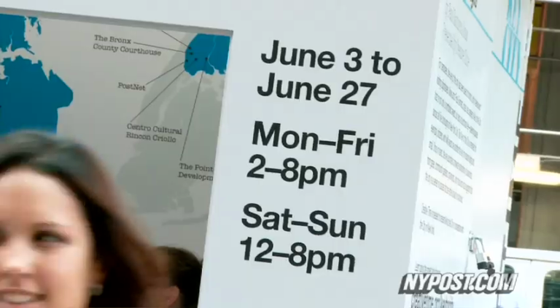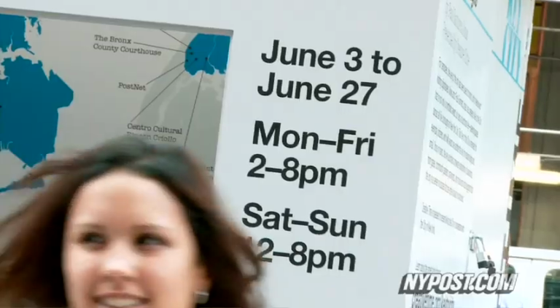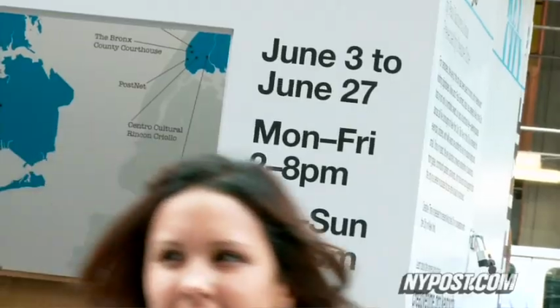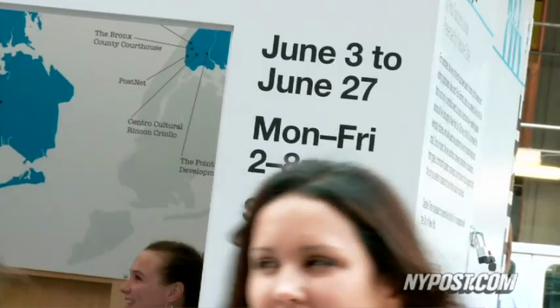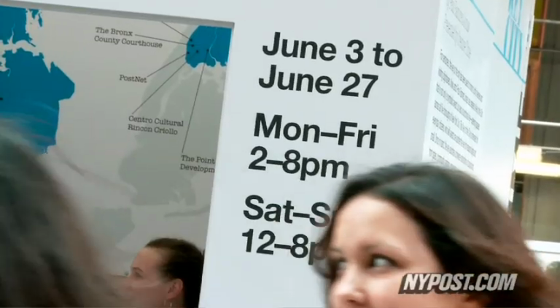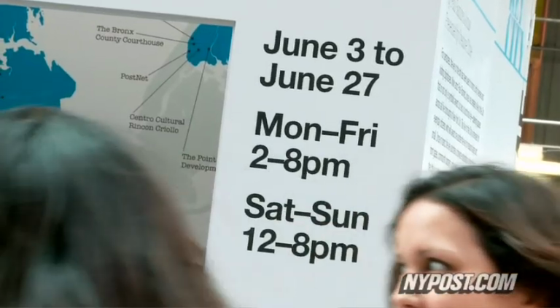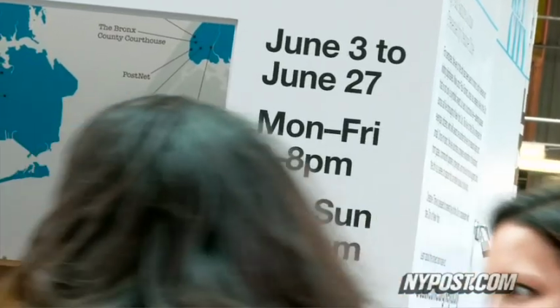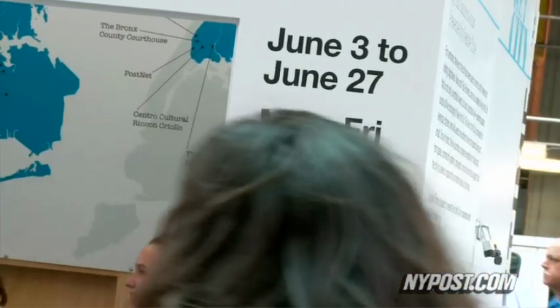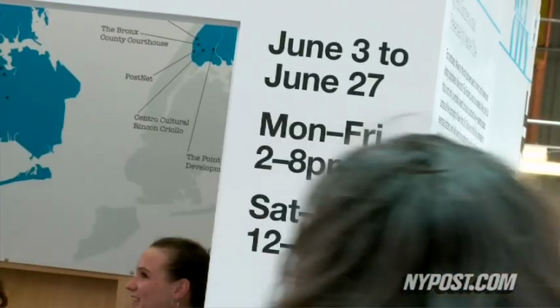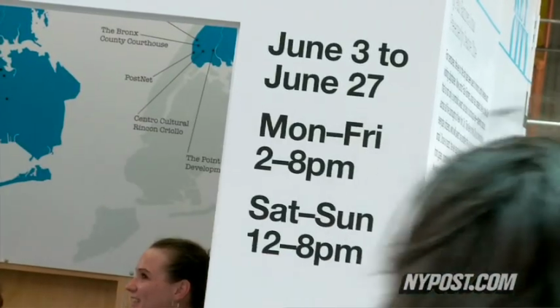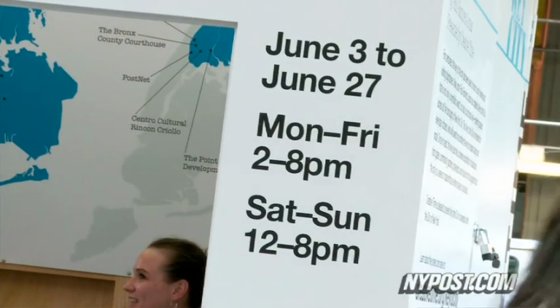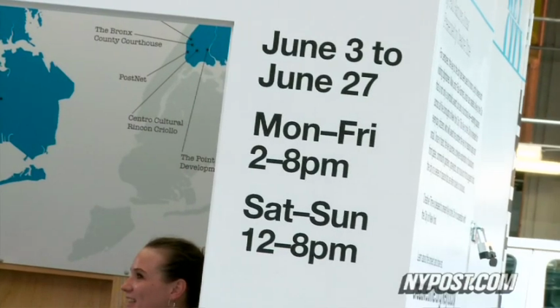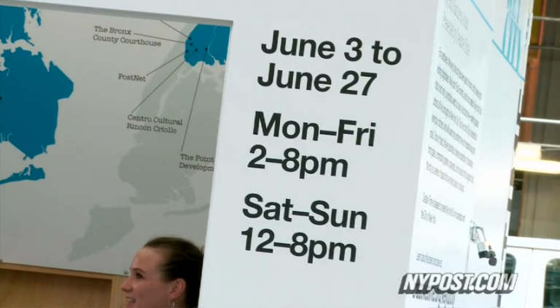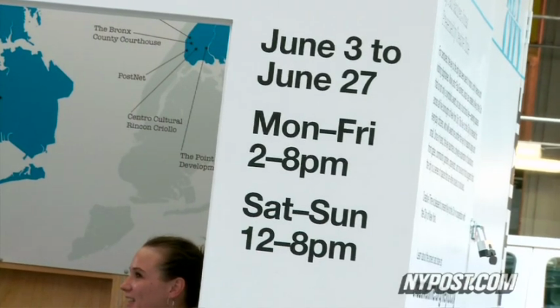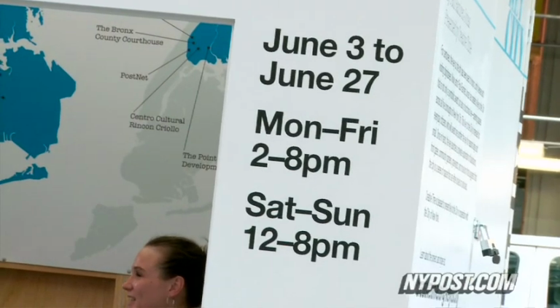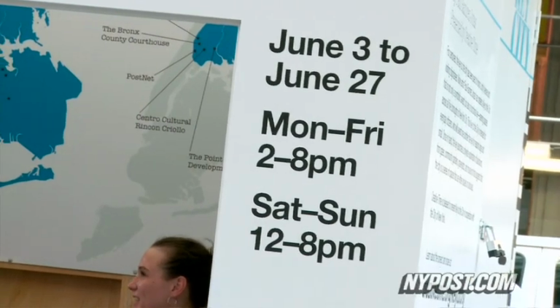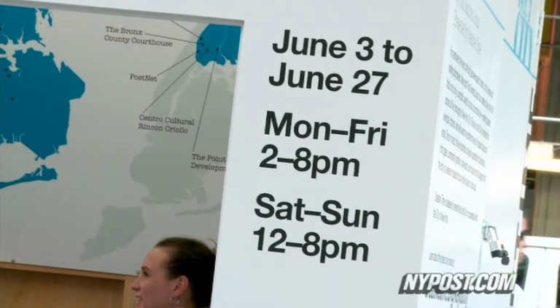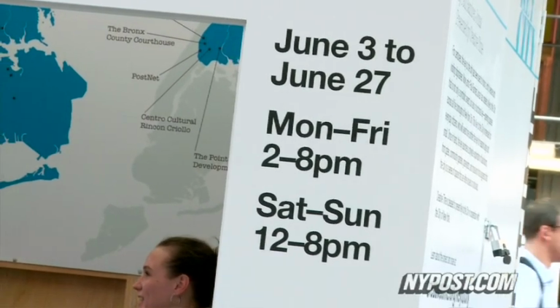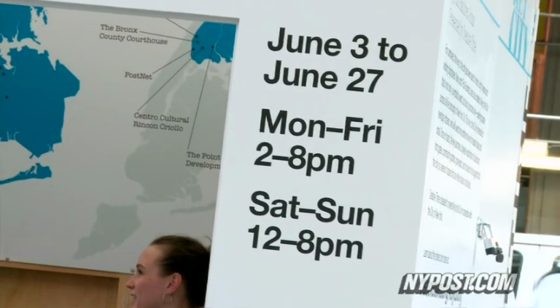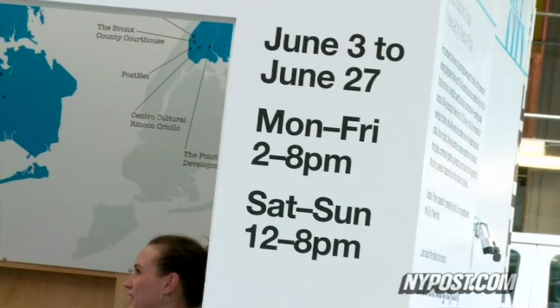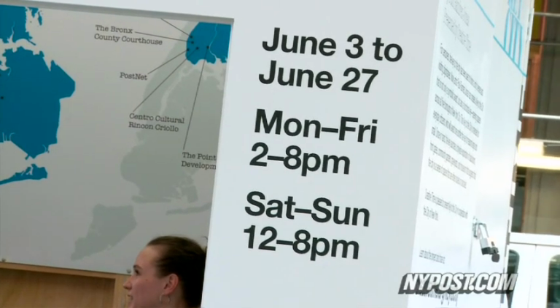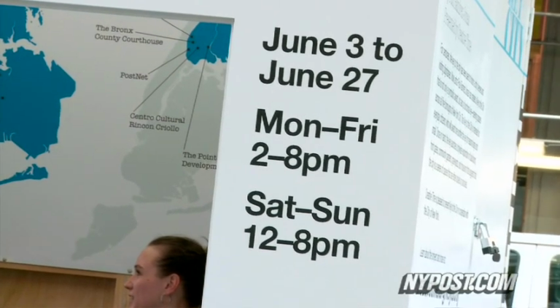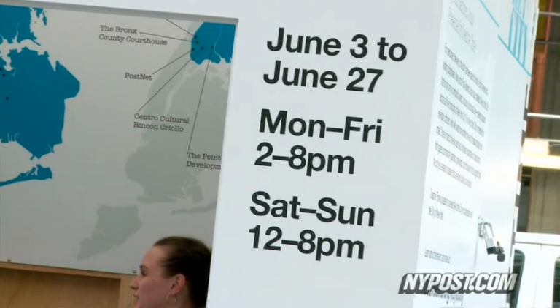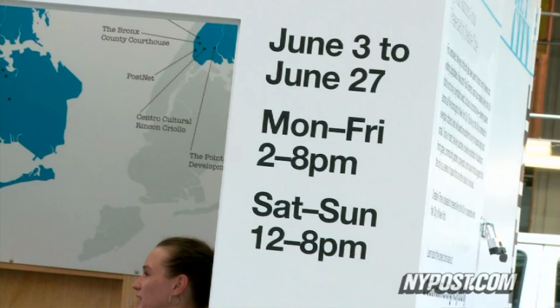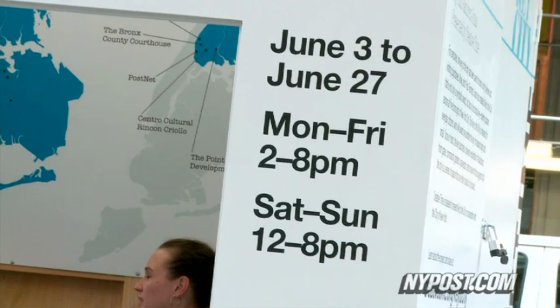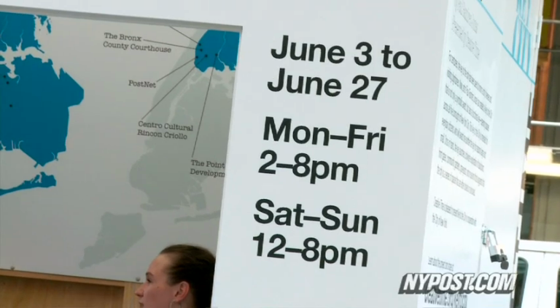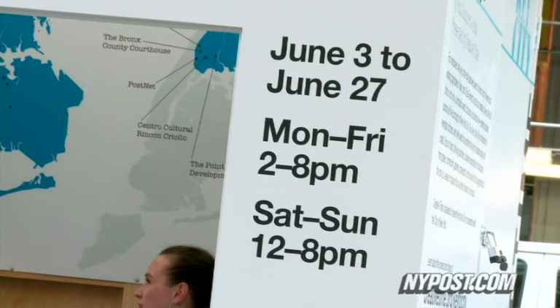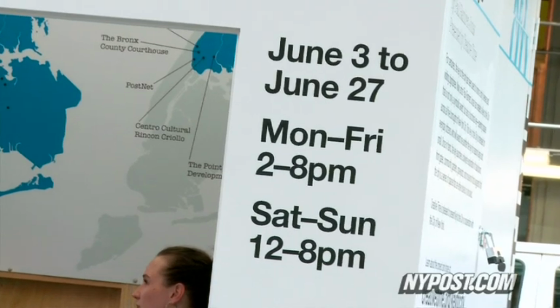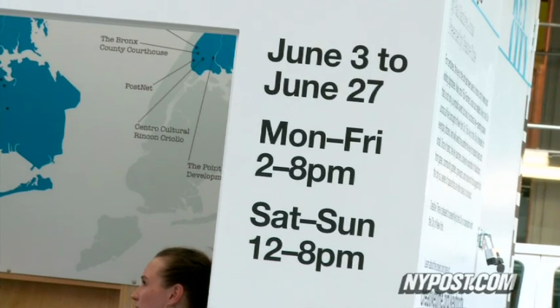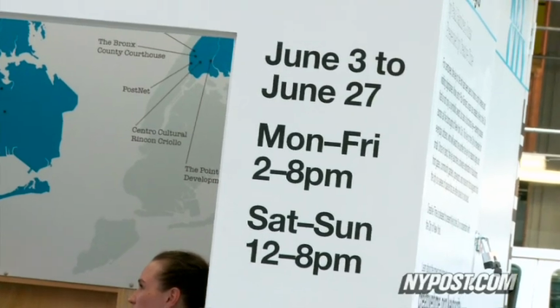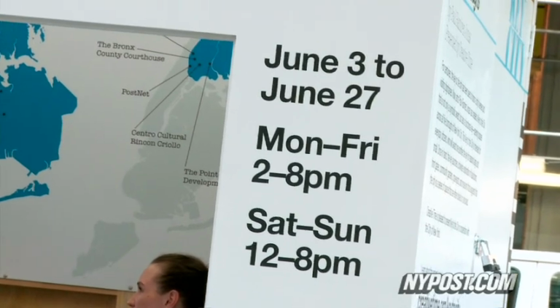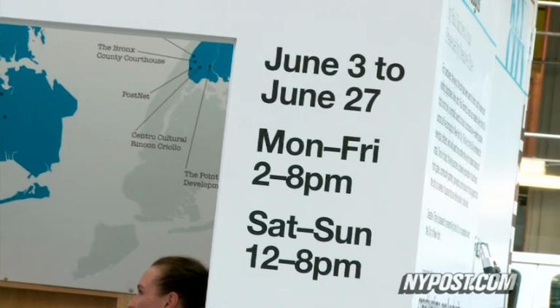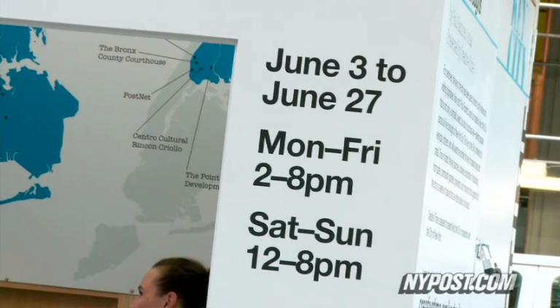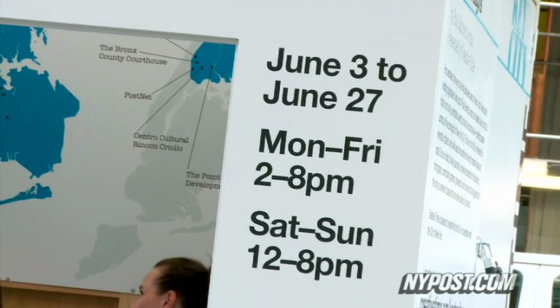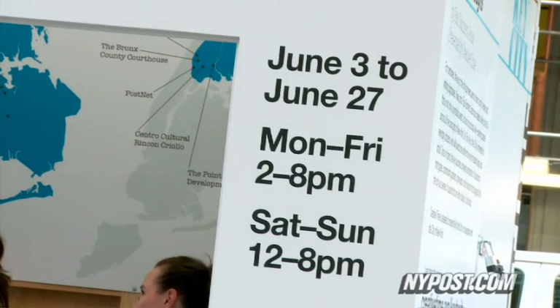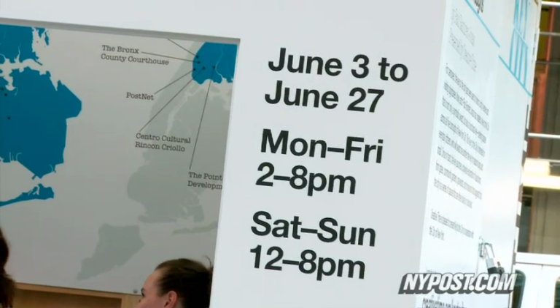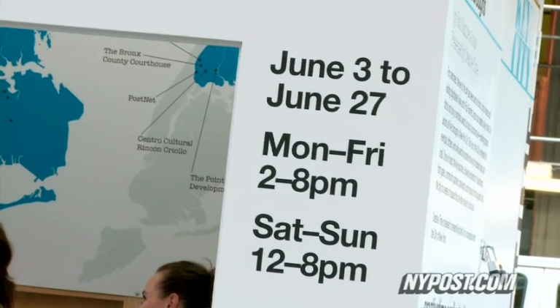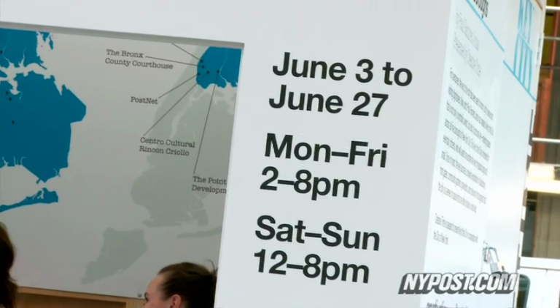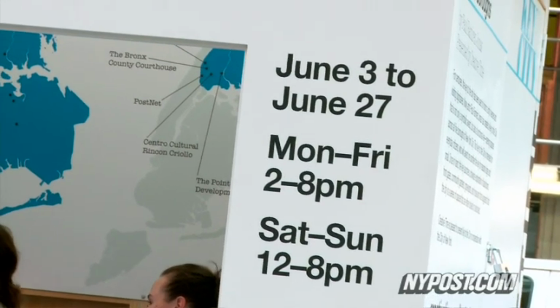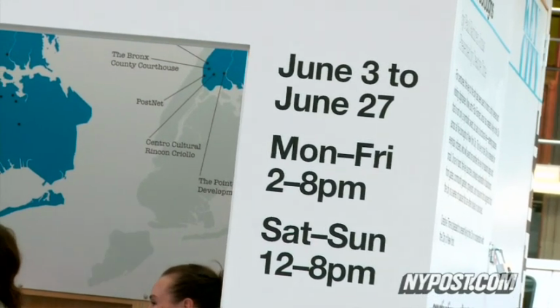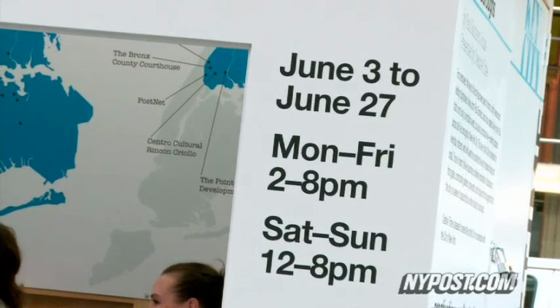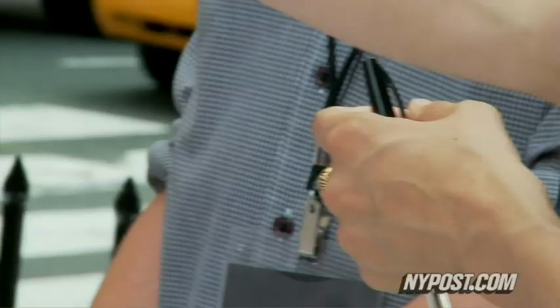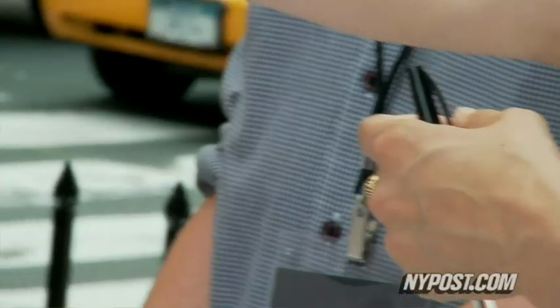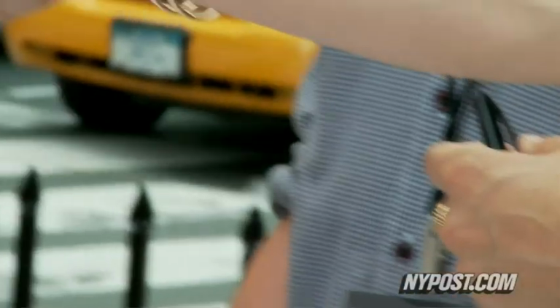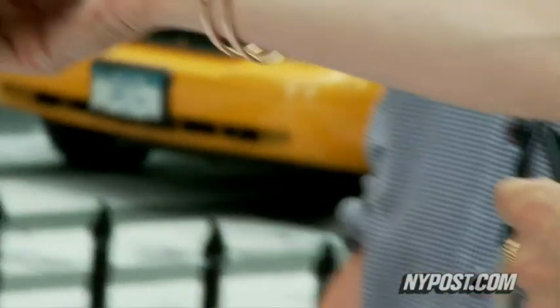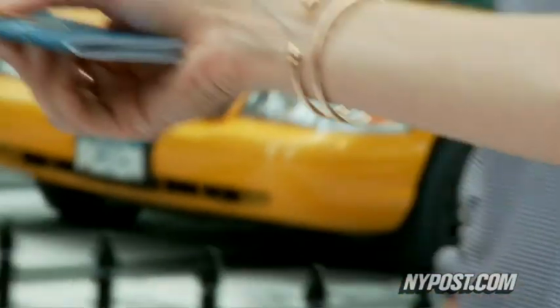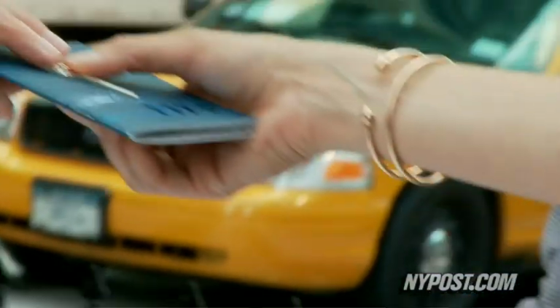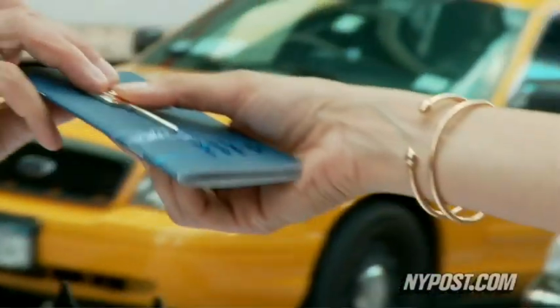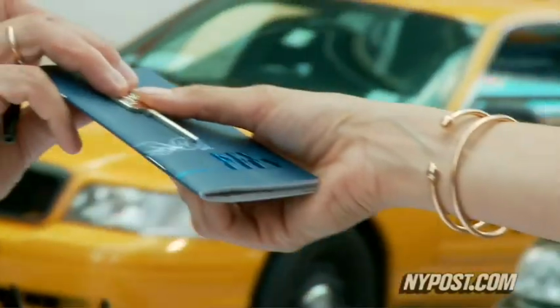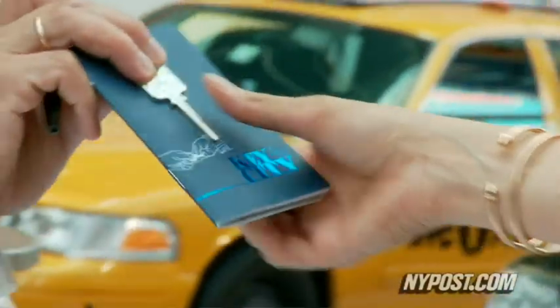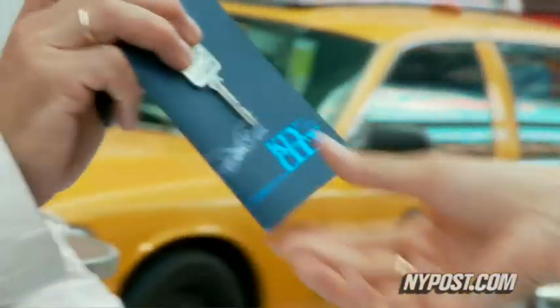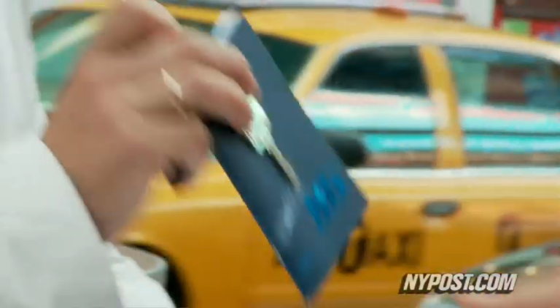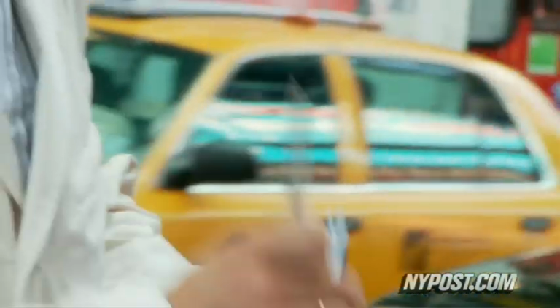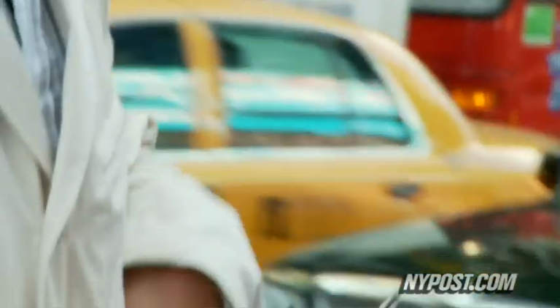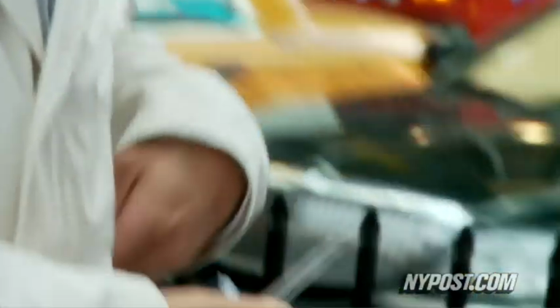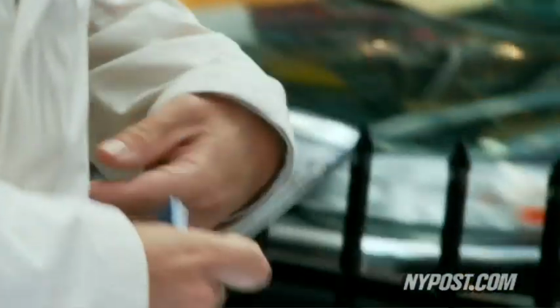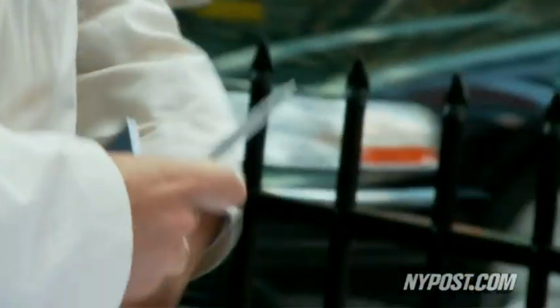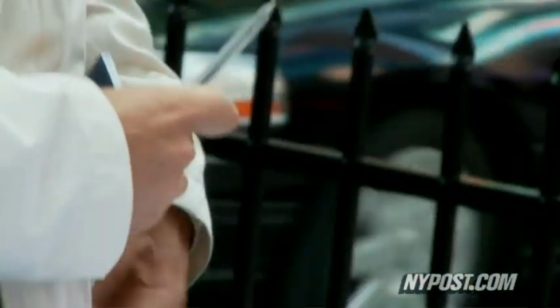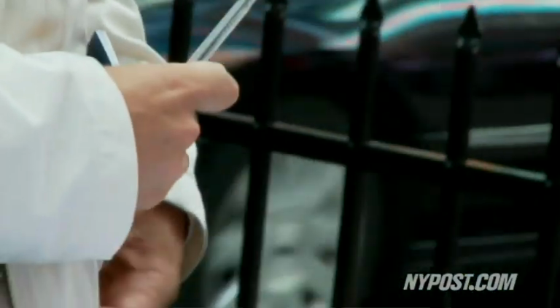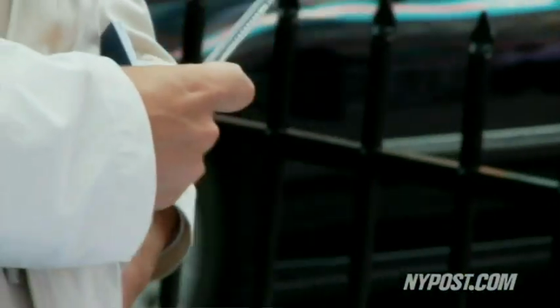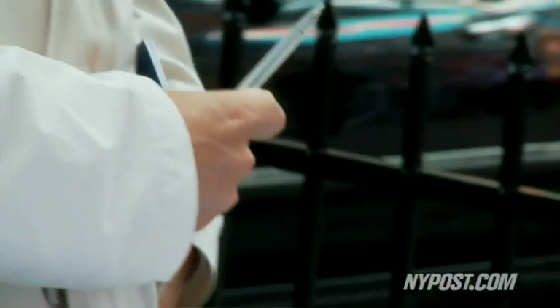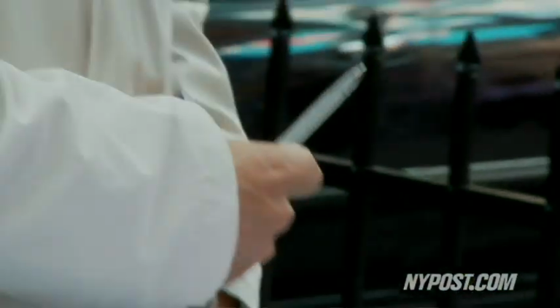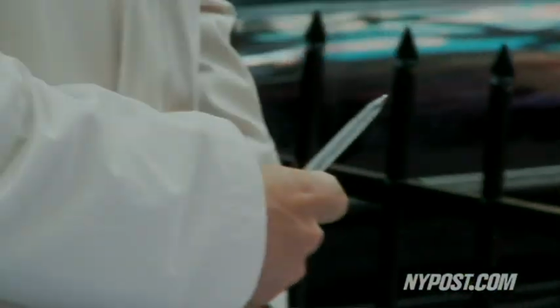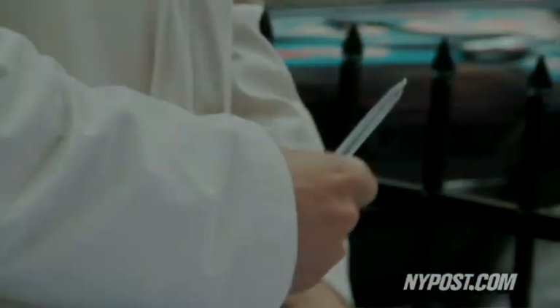The public can get their keys Monday through Friday from 2 to 8 p.m., and on weekends from noon to 8. For thenypost.com, this is David Garcia.